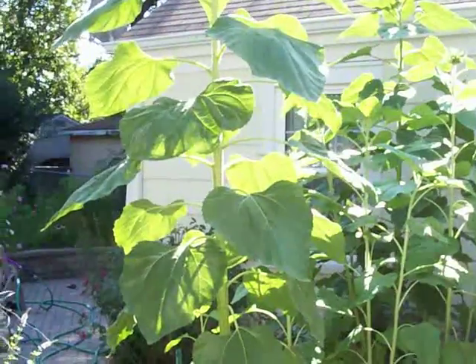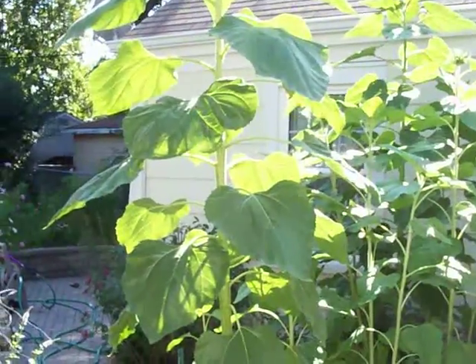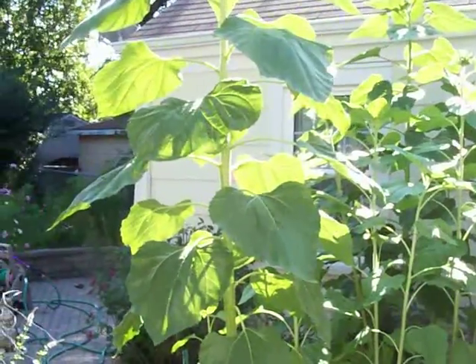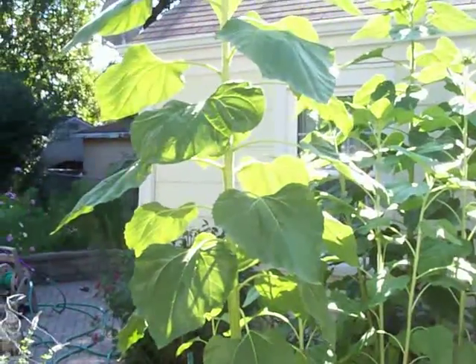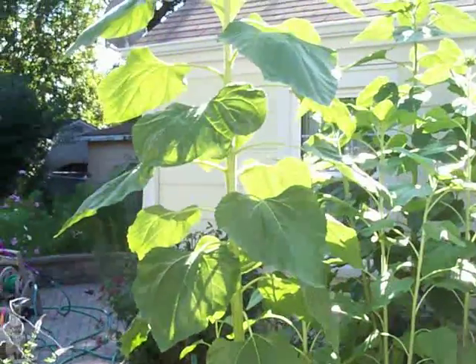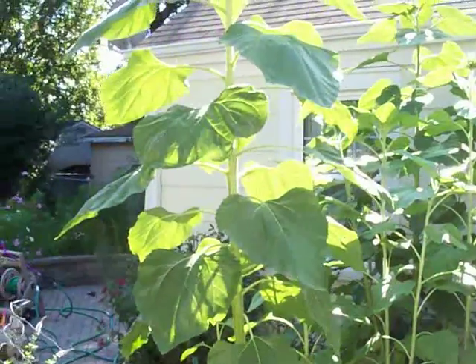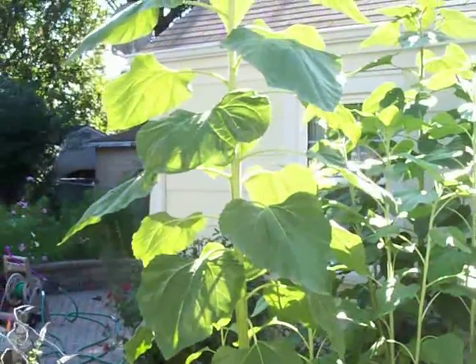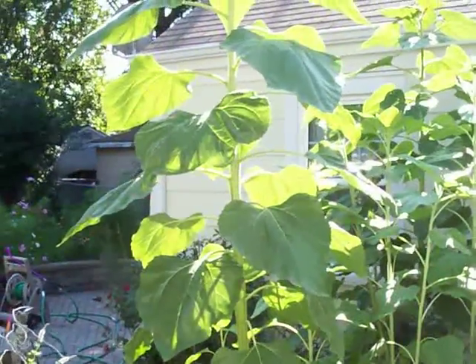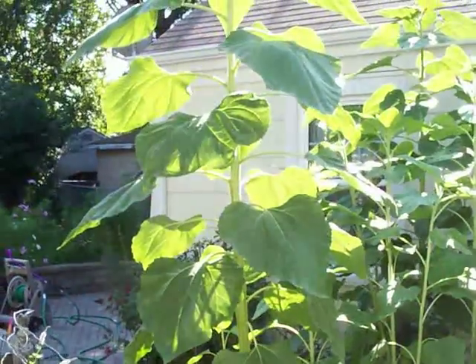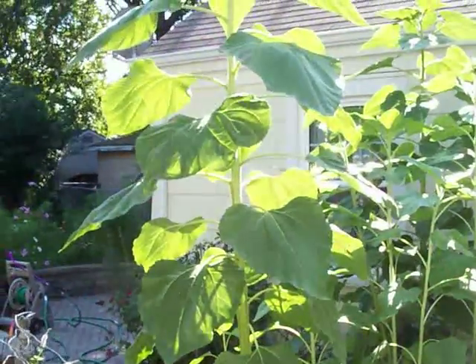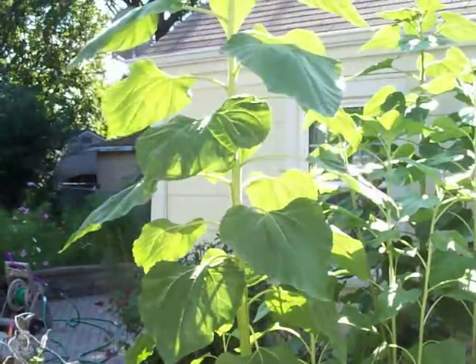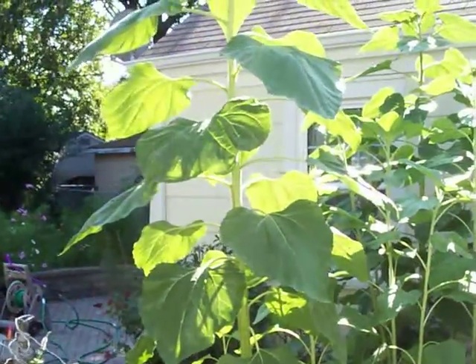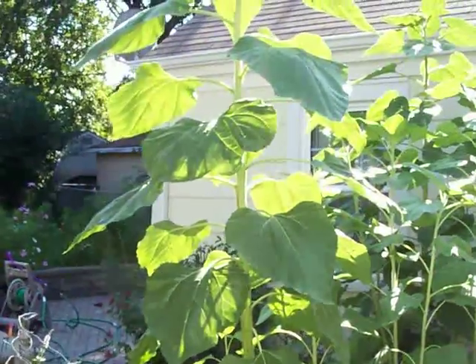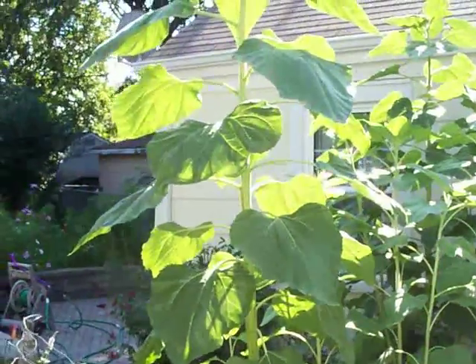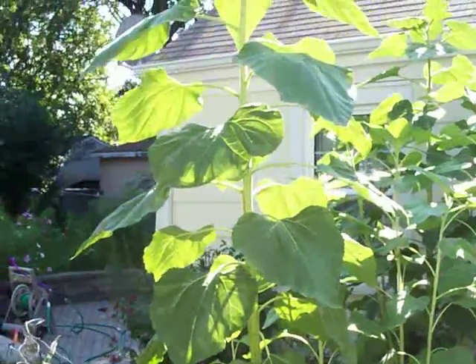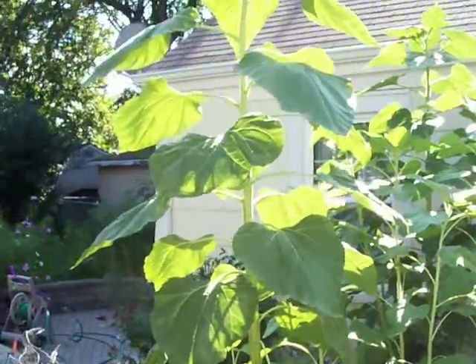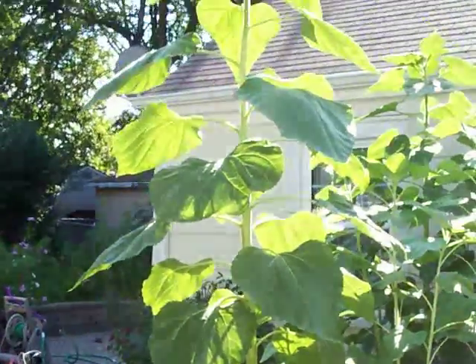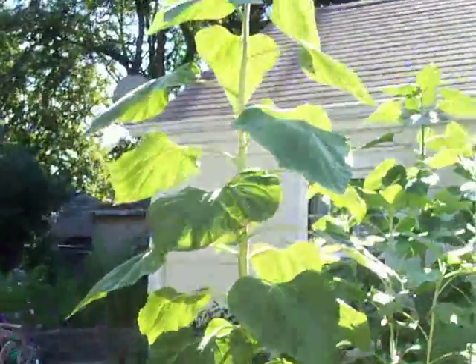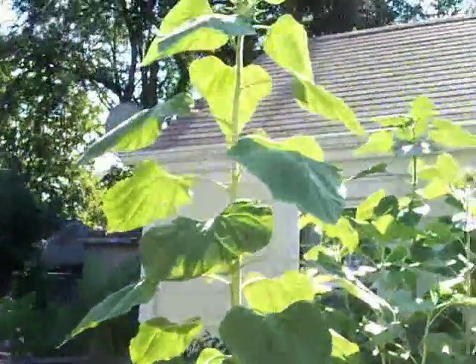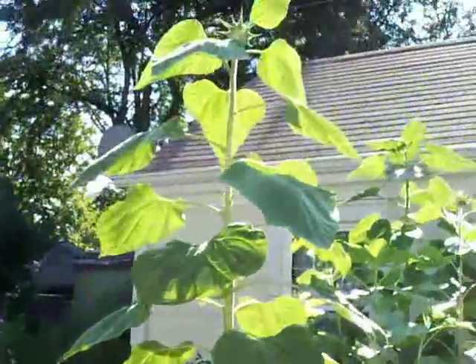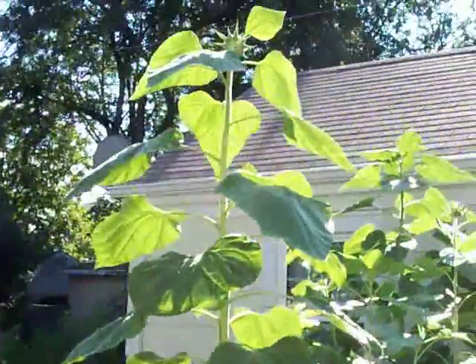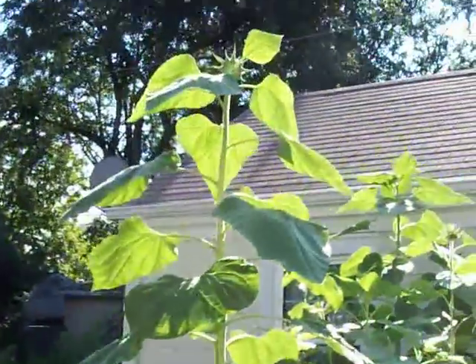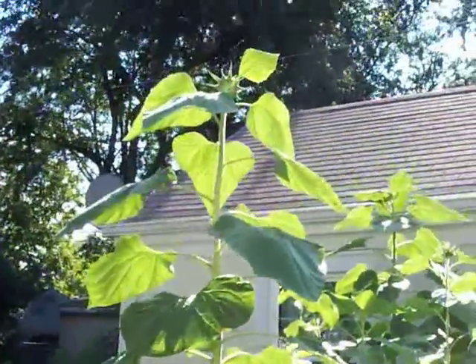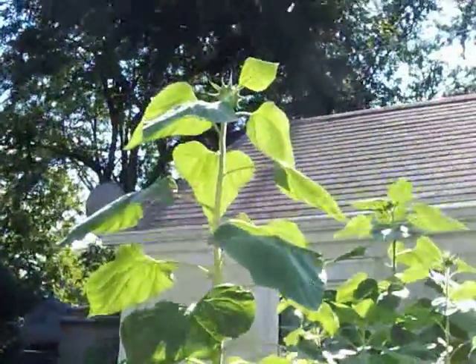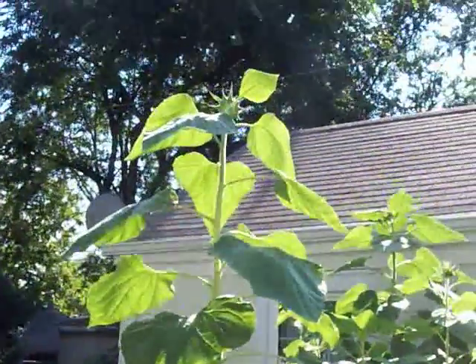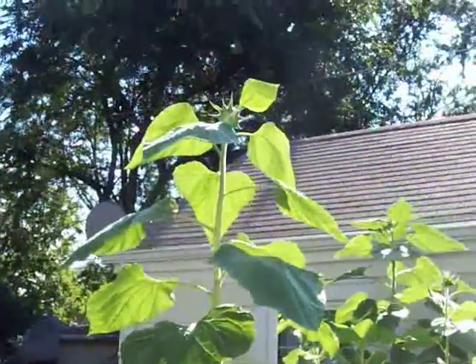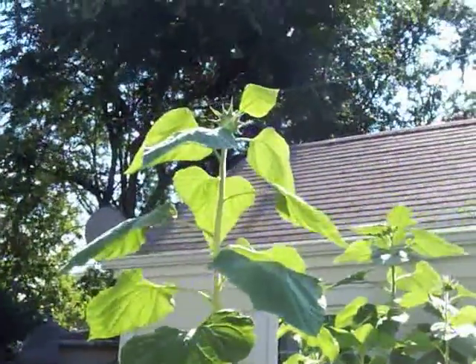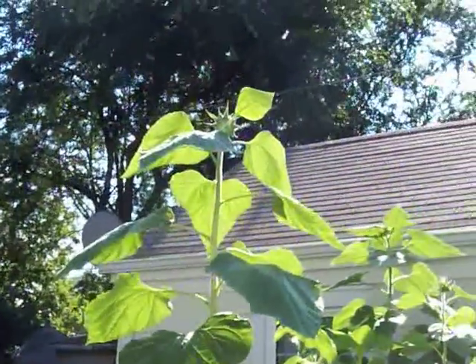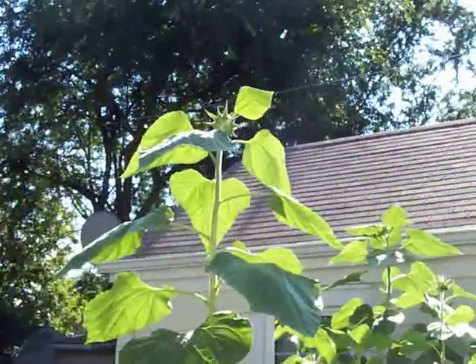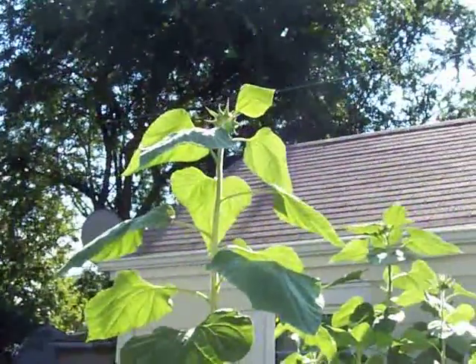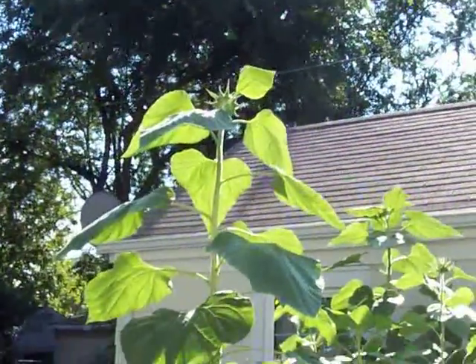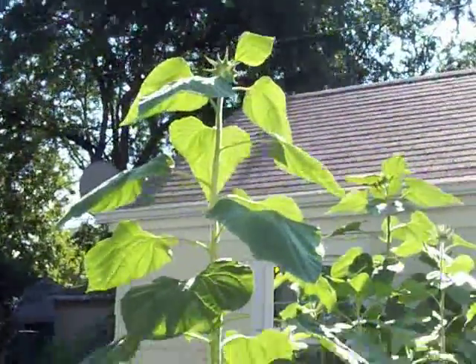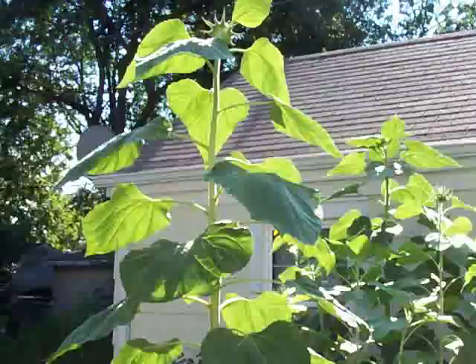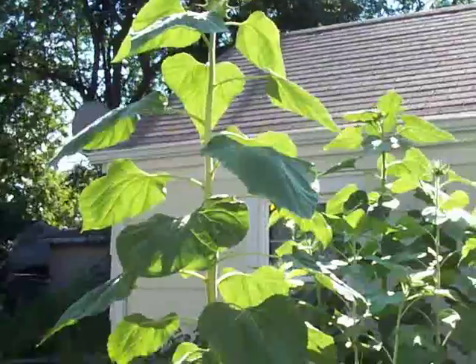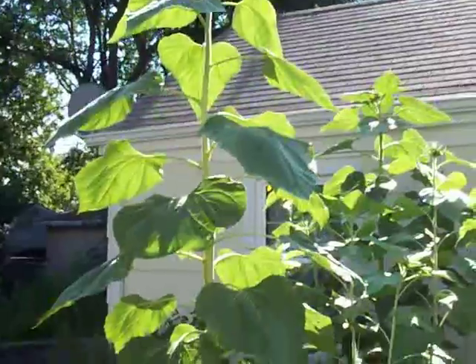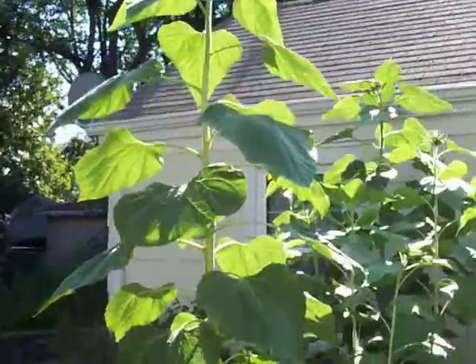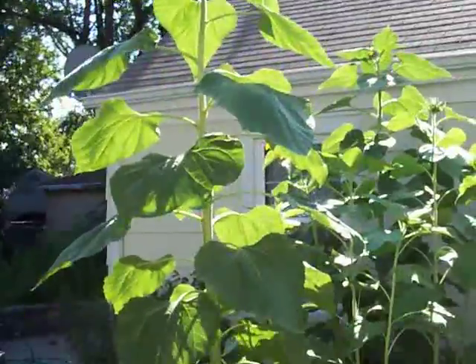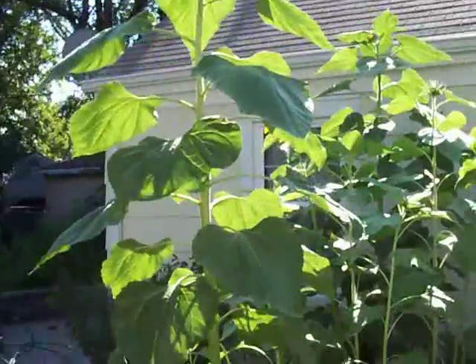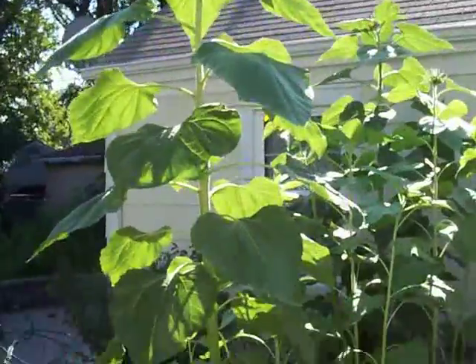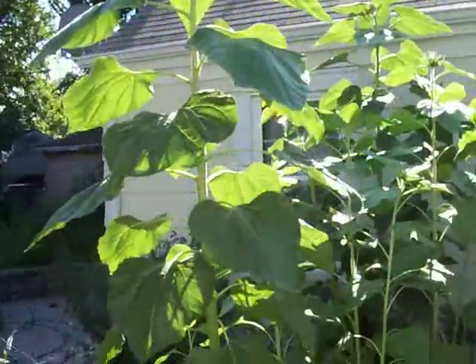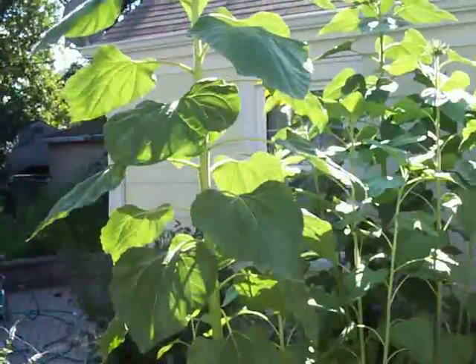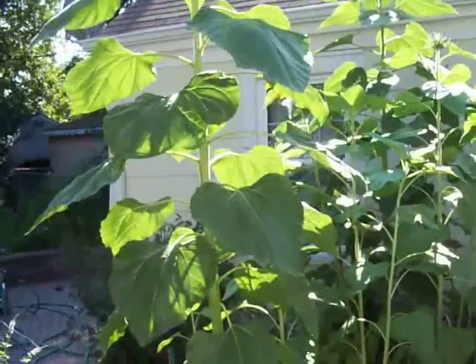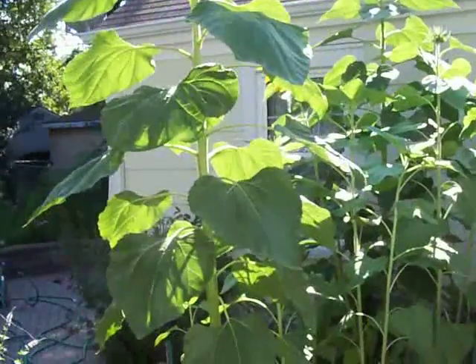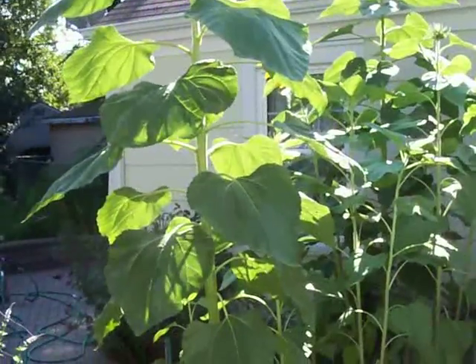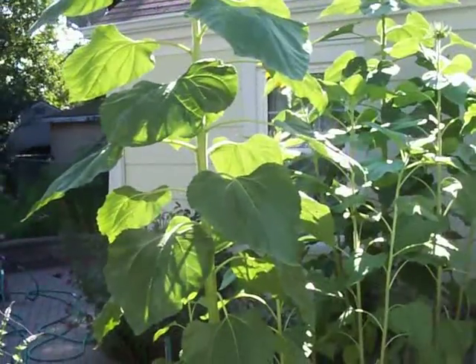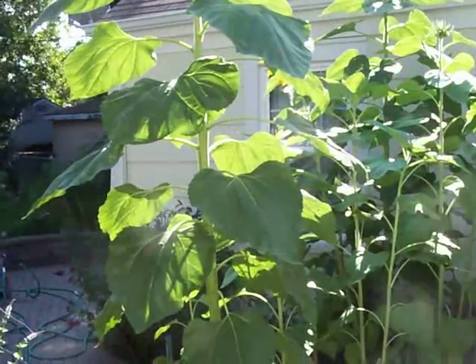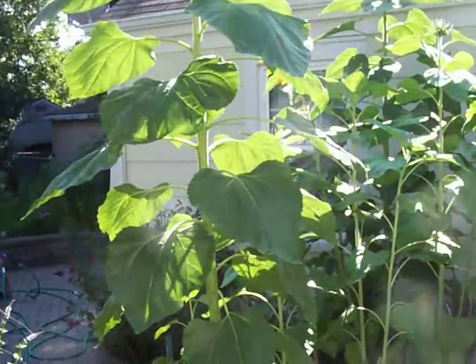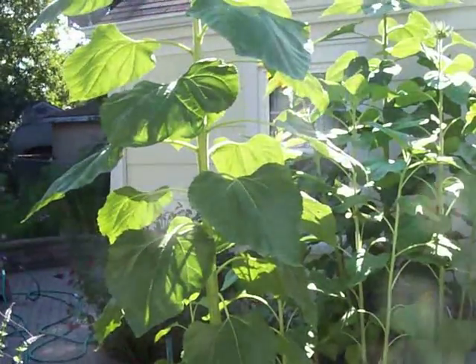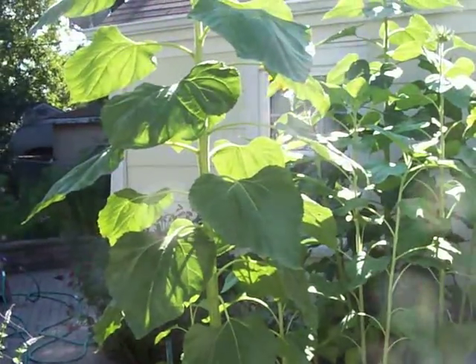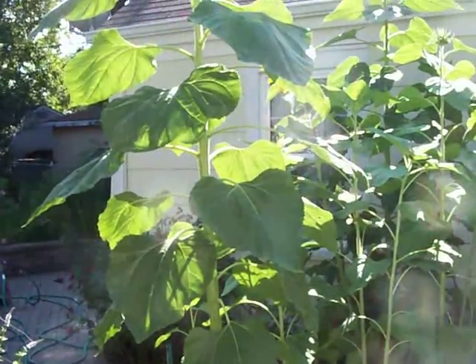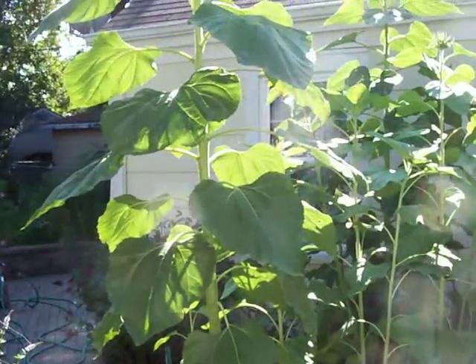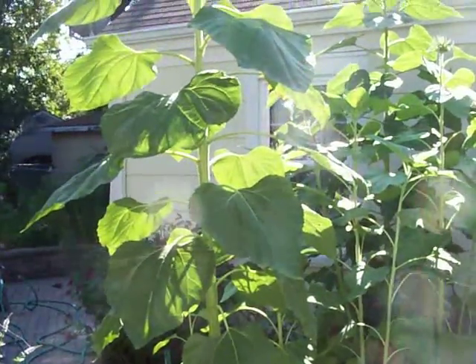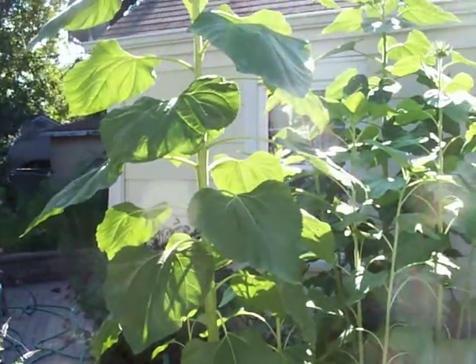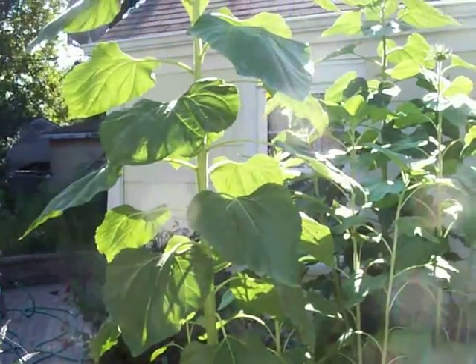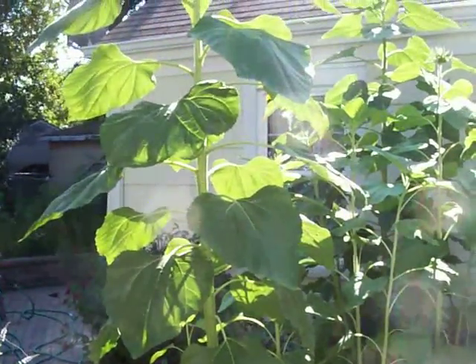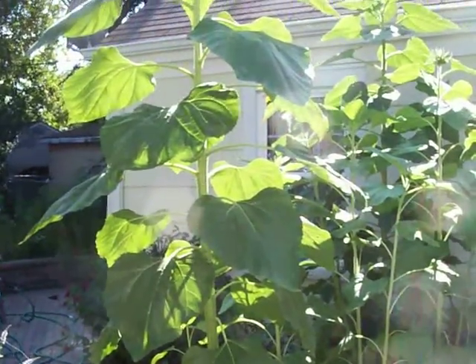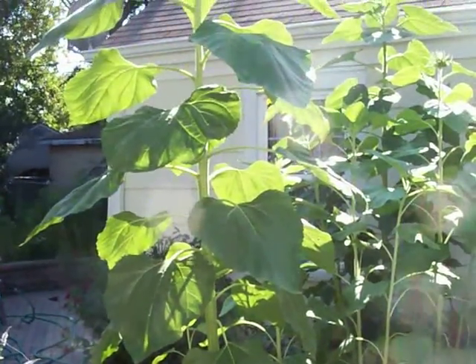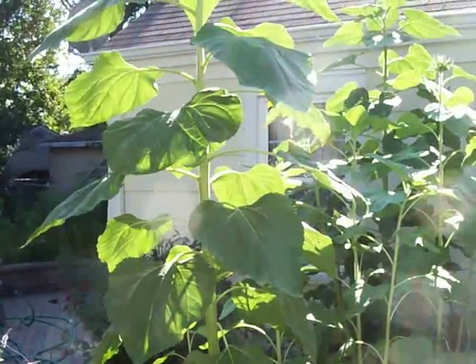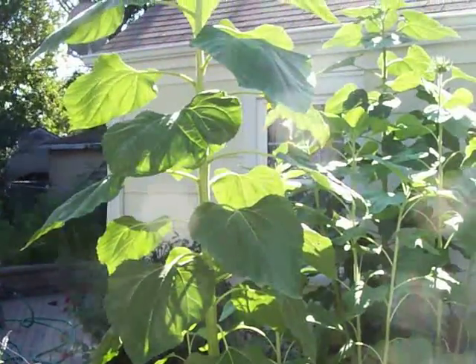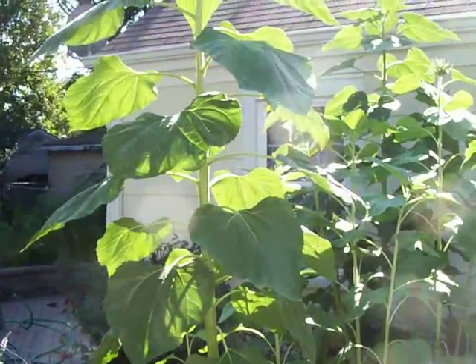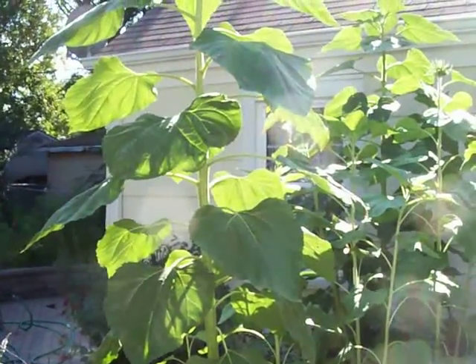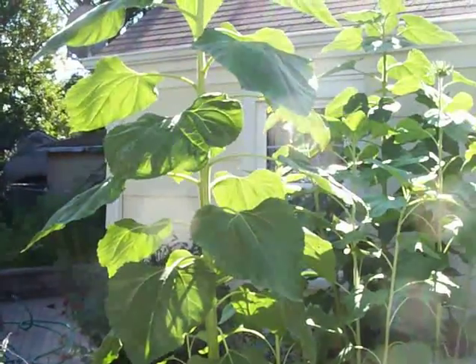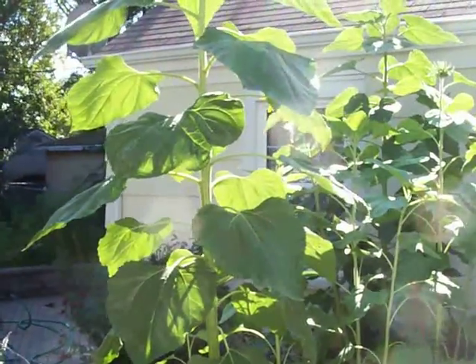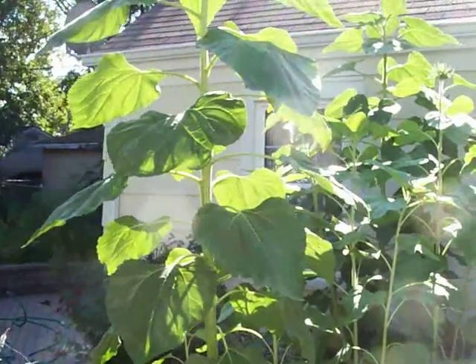Okay, so for fun we're going to try to make a little video here instead of just taking pictures, and I'm going to talk about heliotropism.